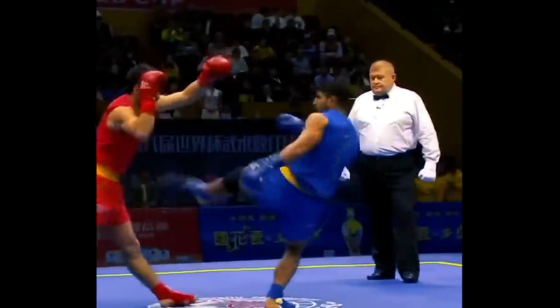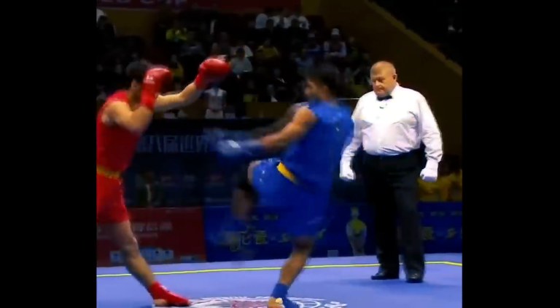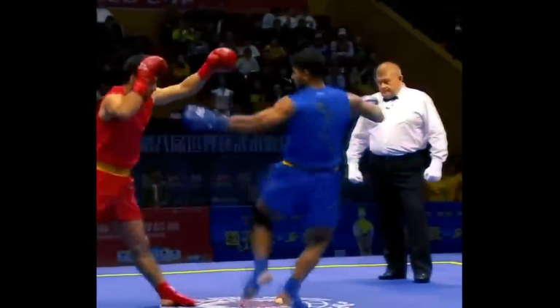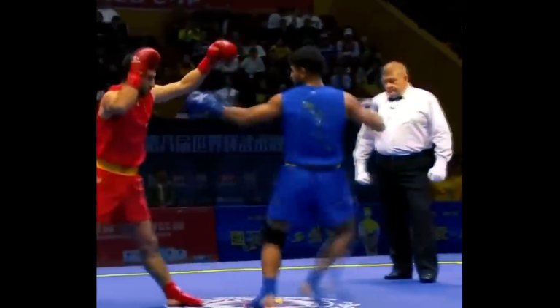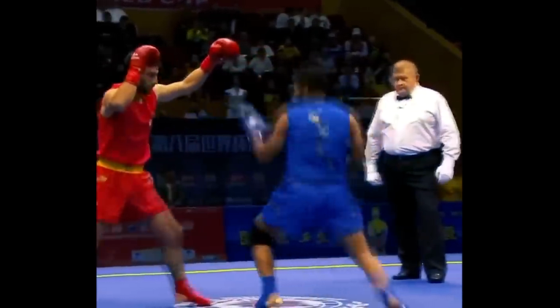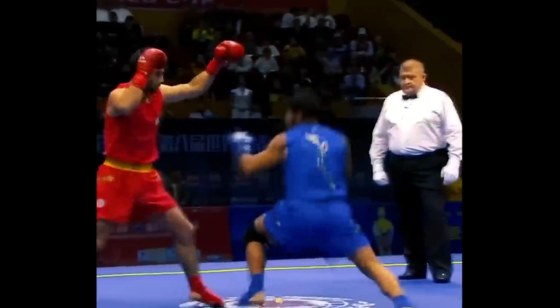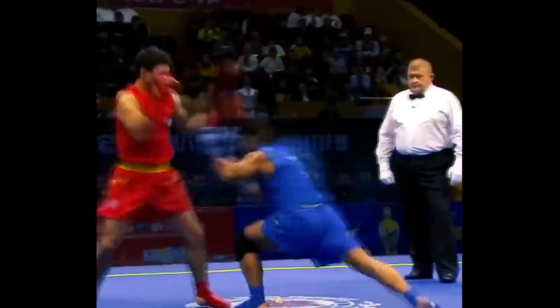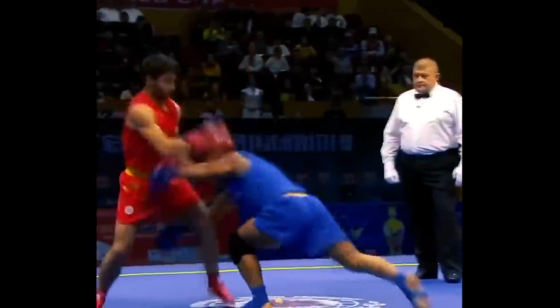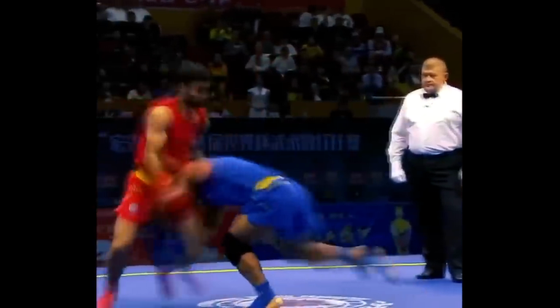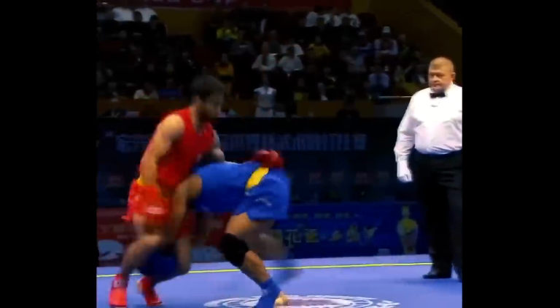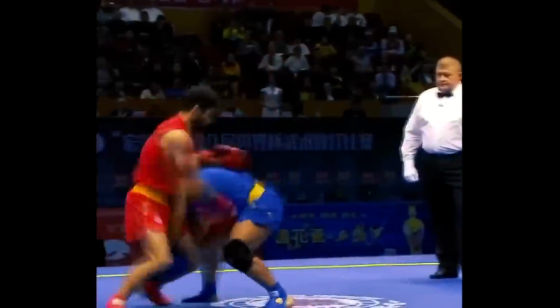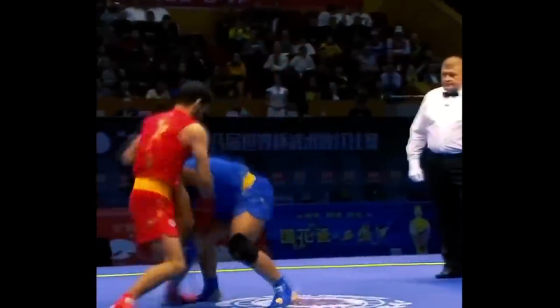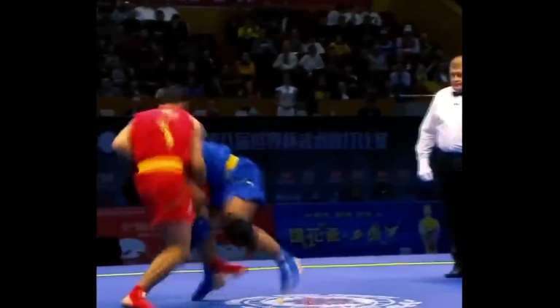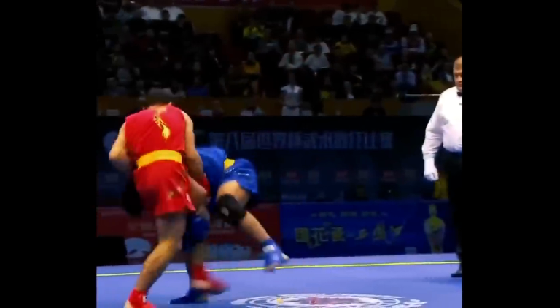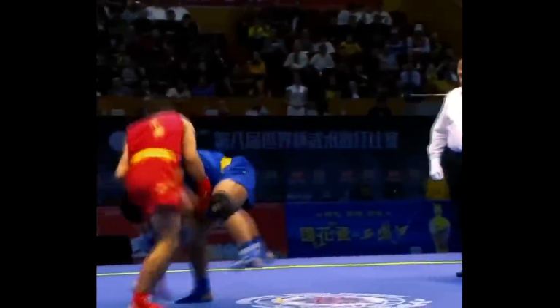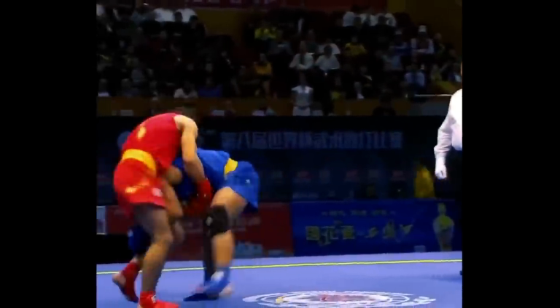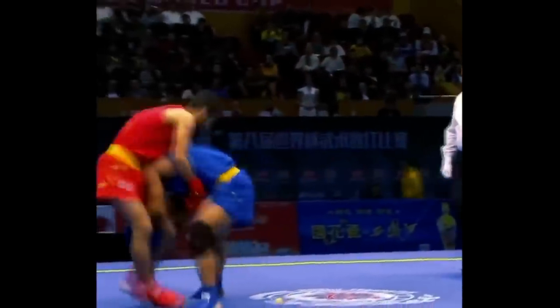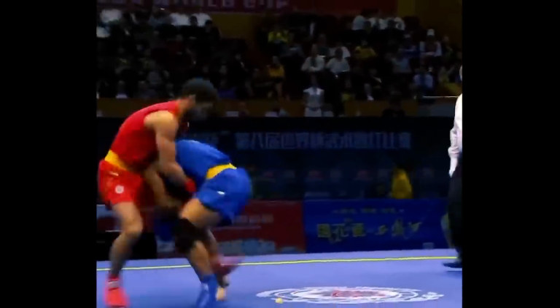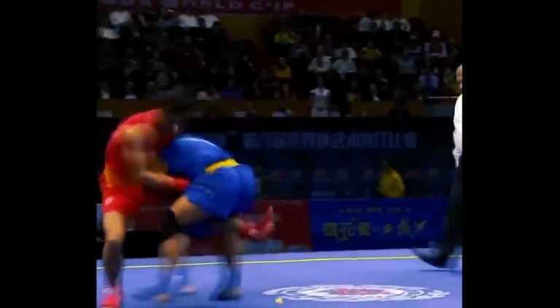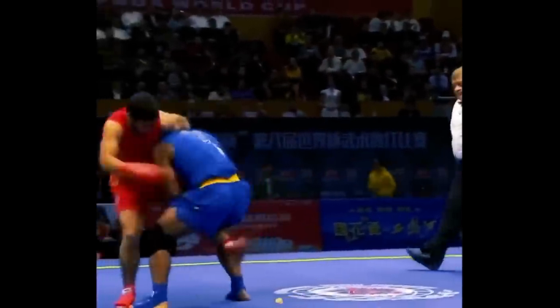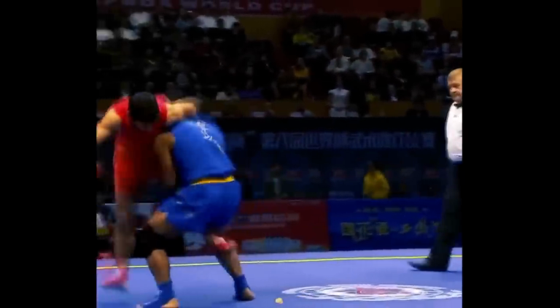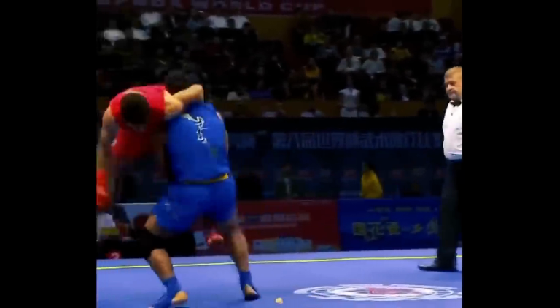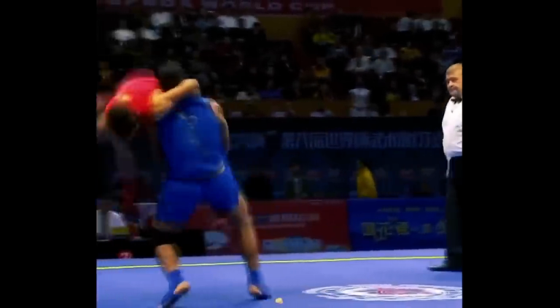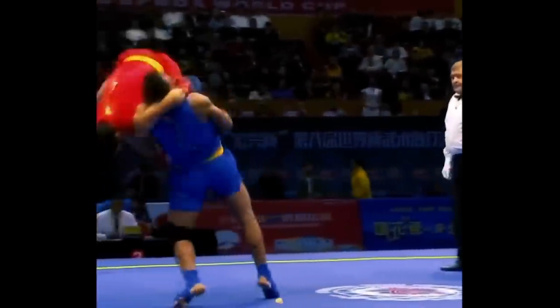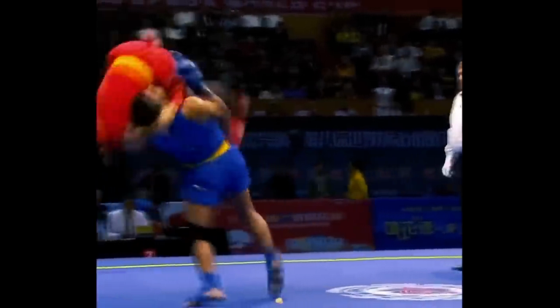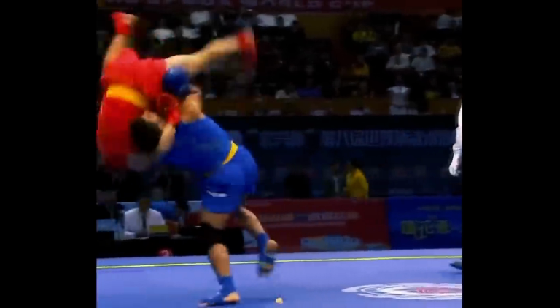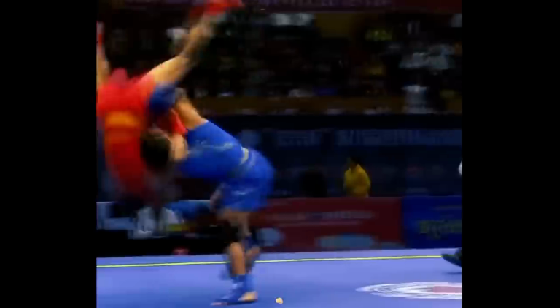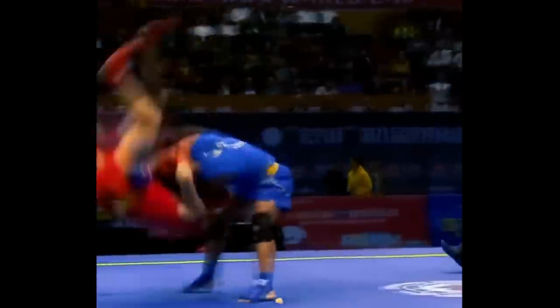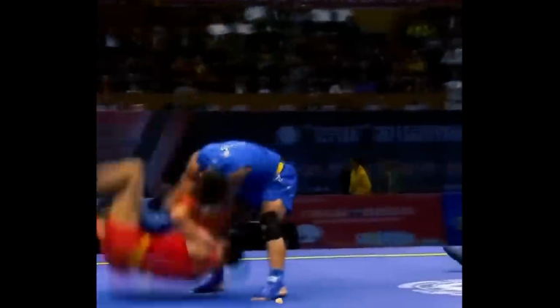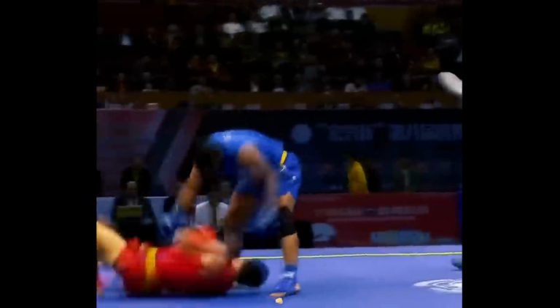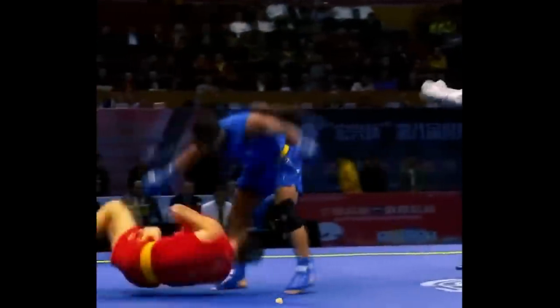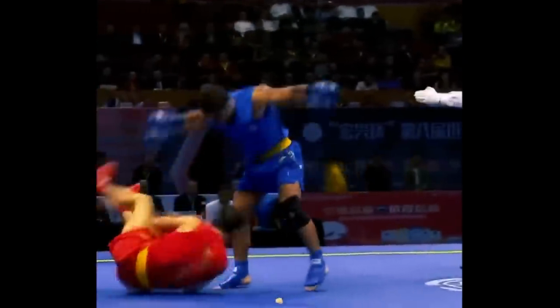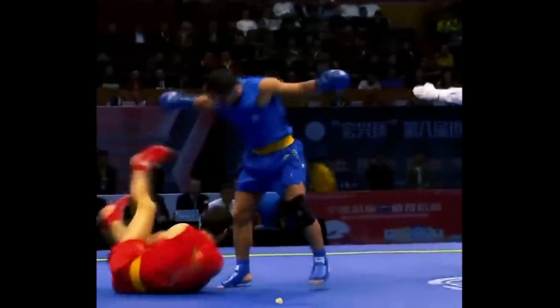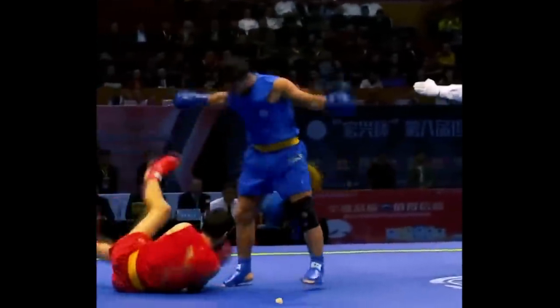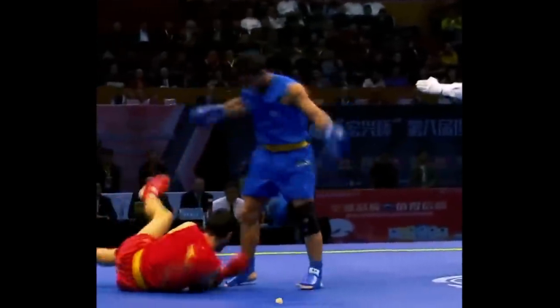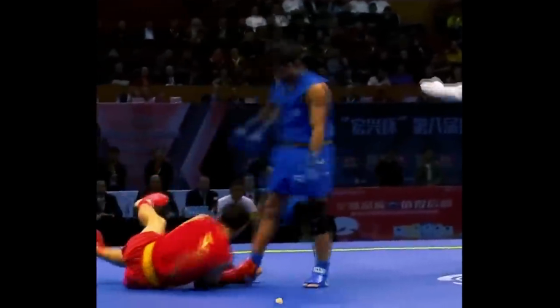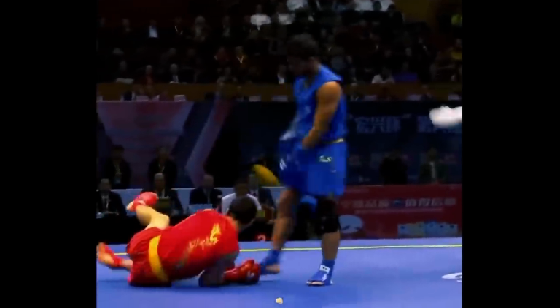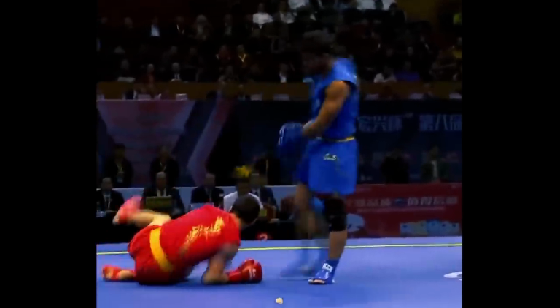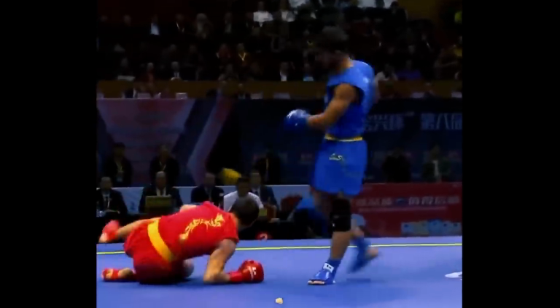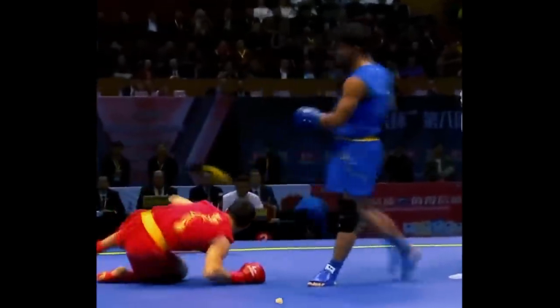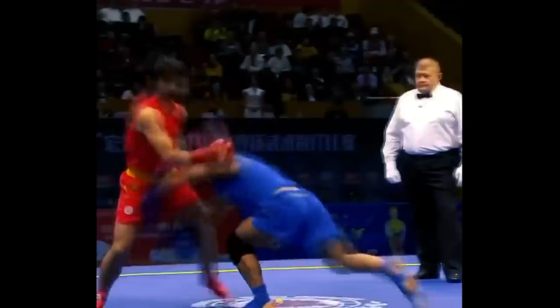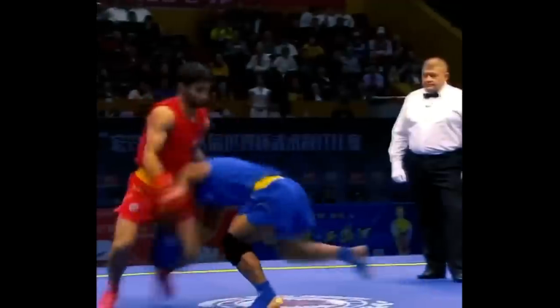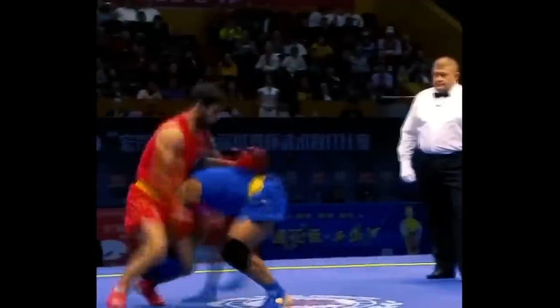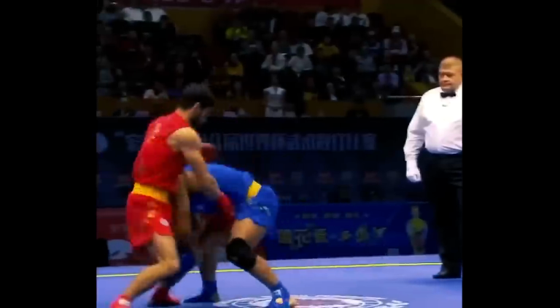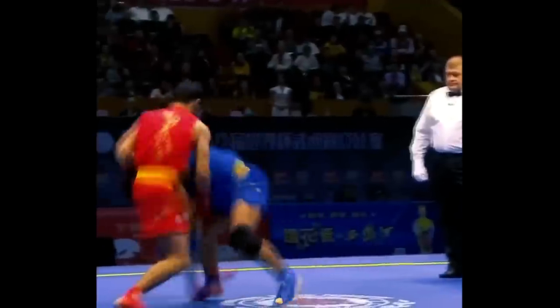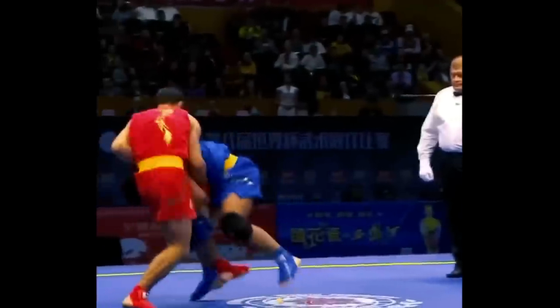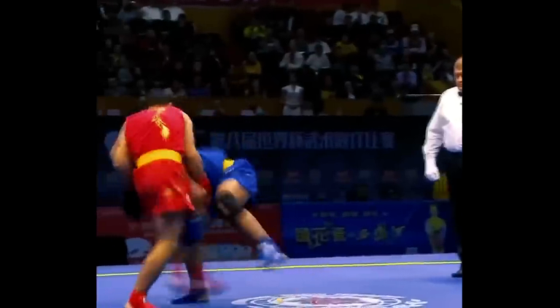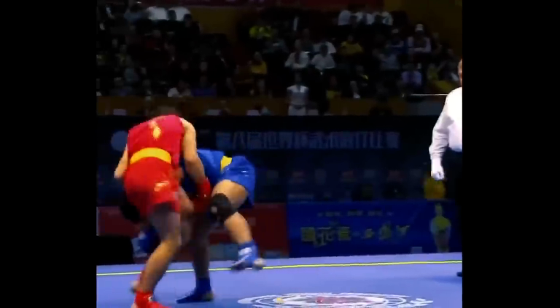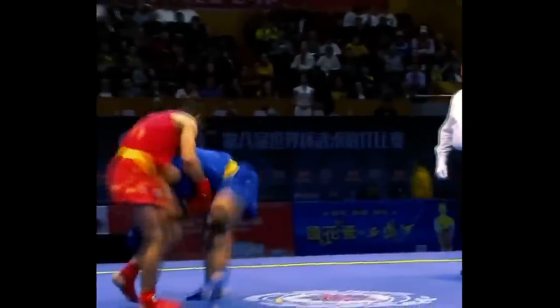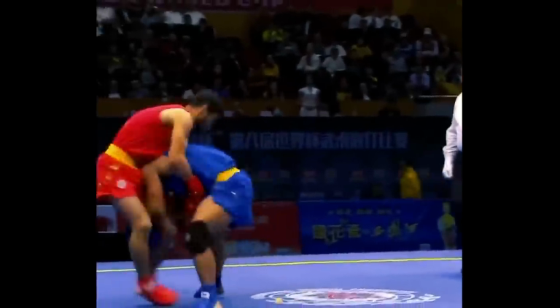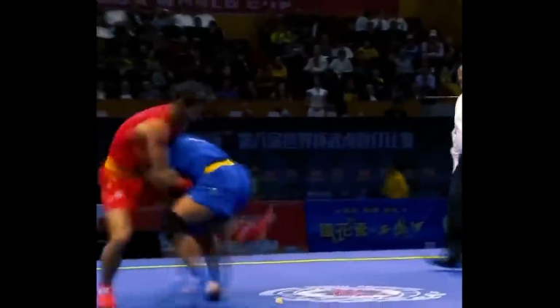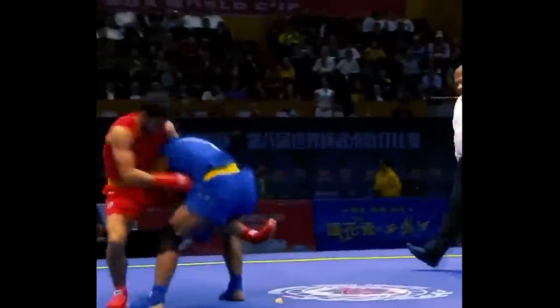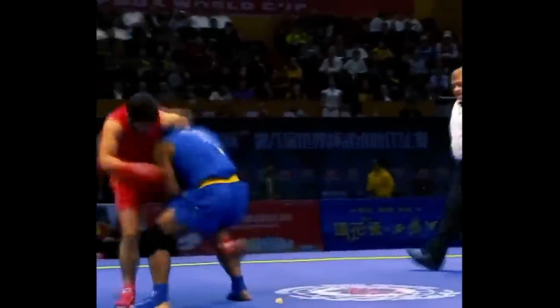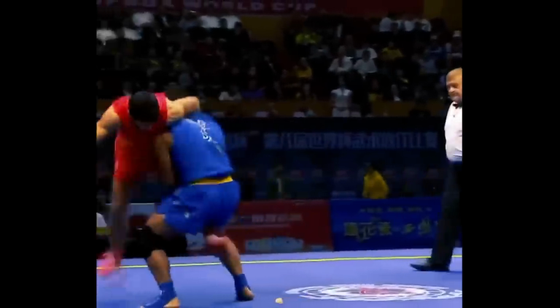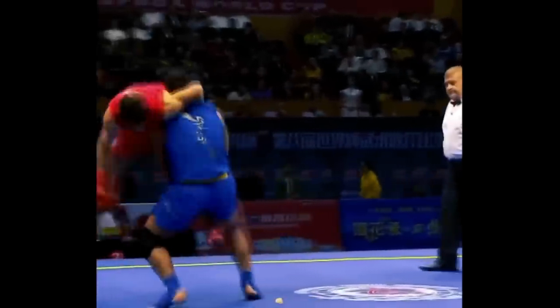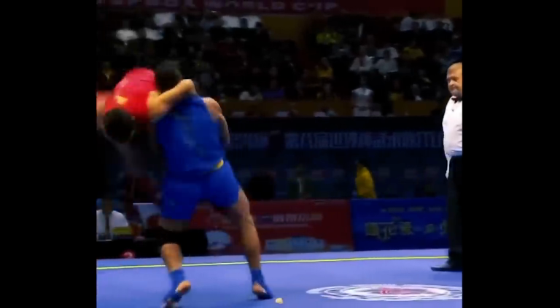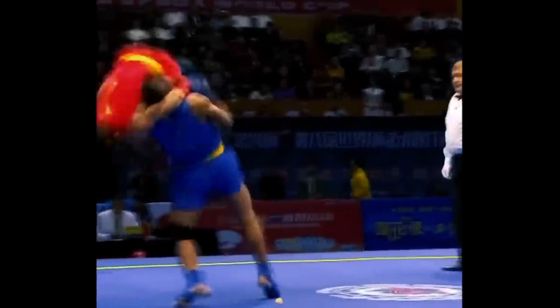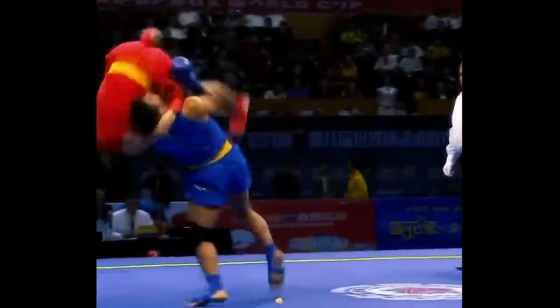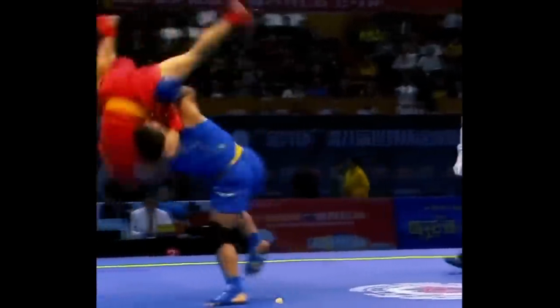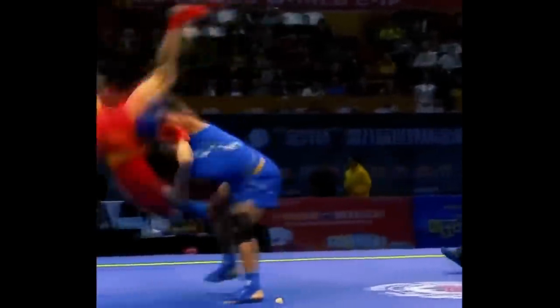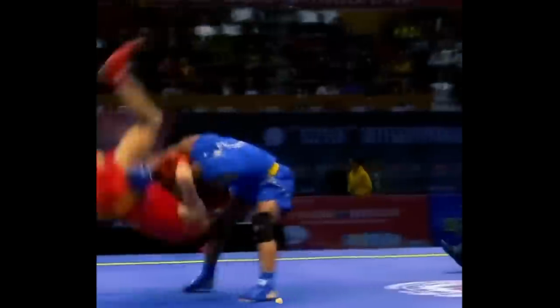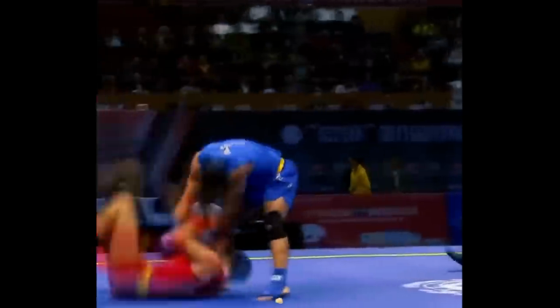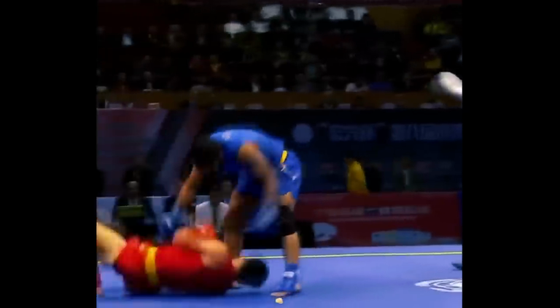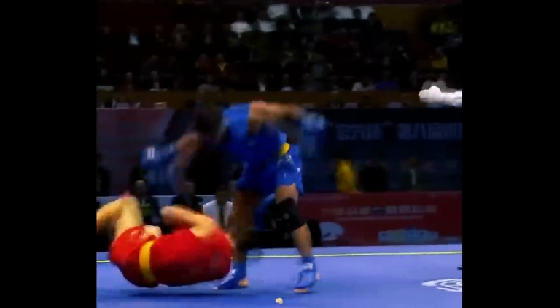To do kung fu. Wait, what? What is that? BOOM! Was that kung fu? Or is he trying to kung fu-less?